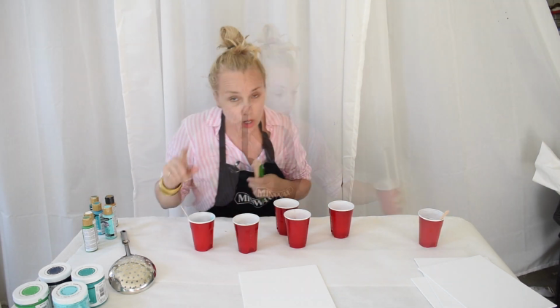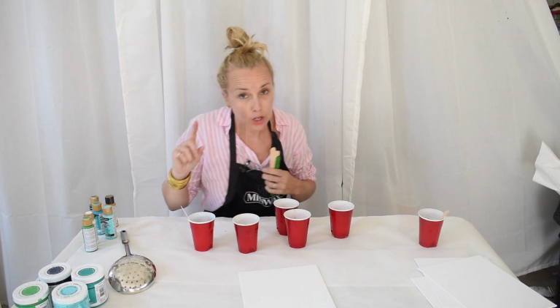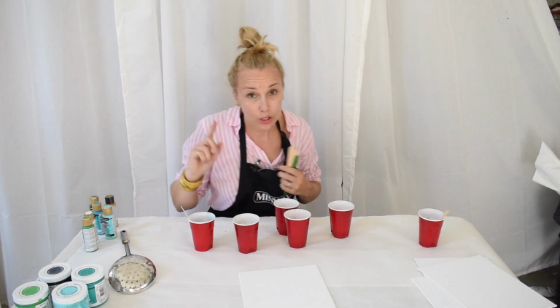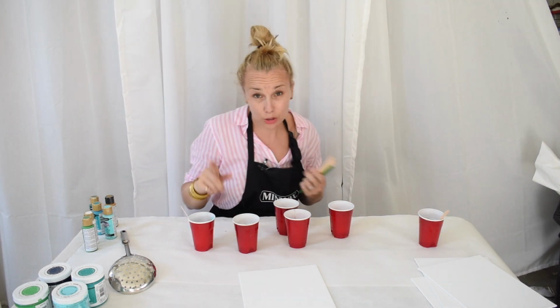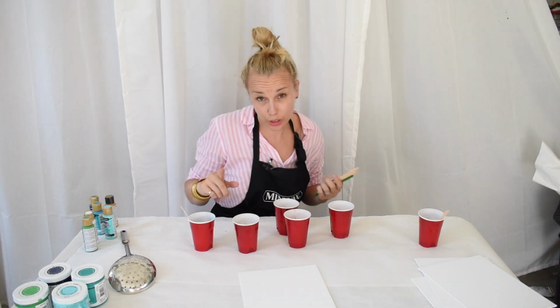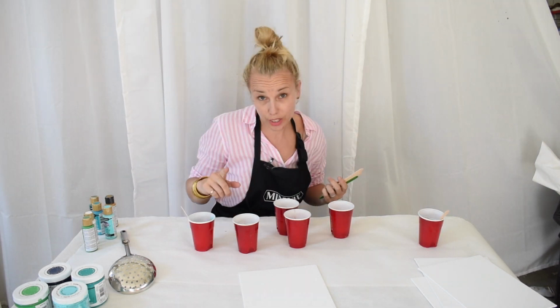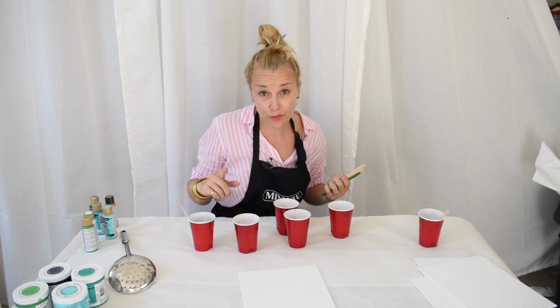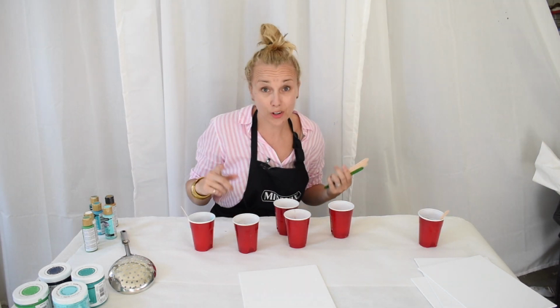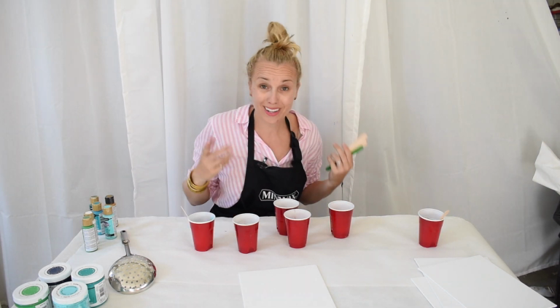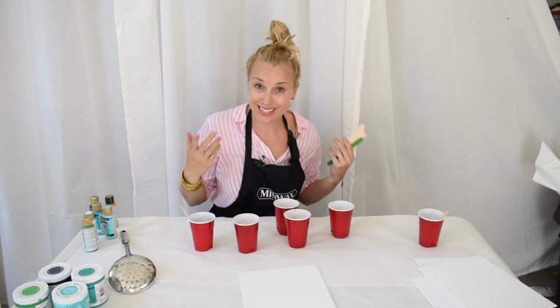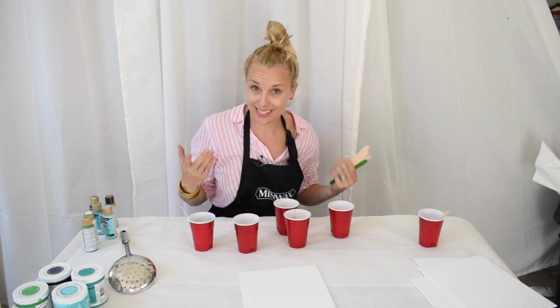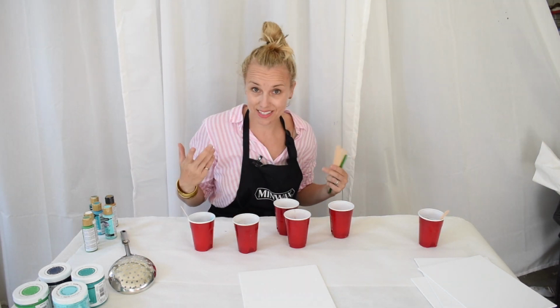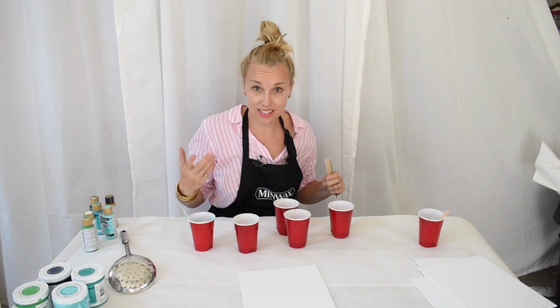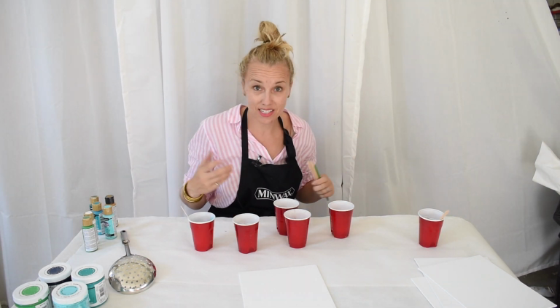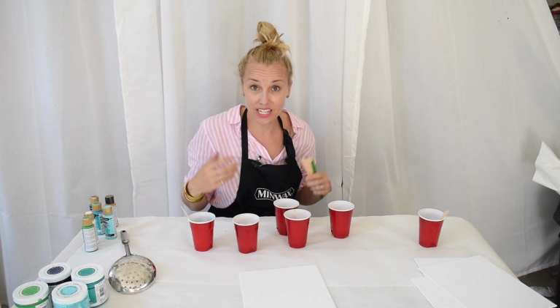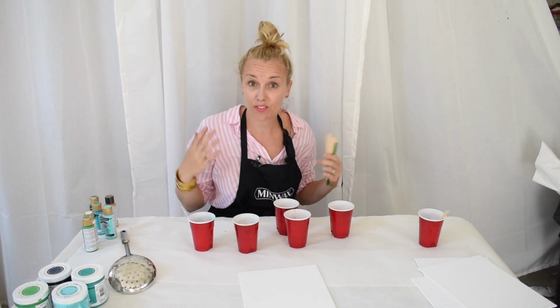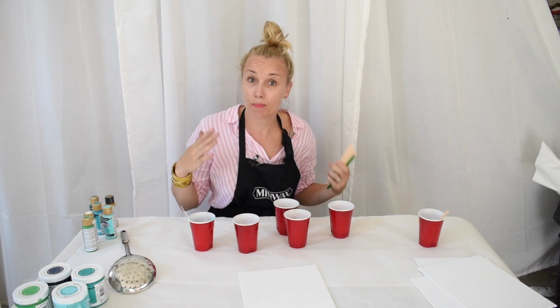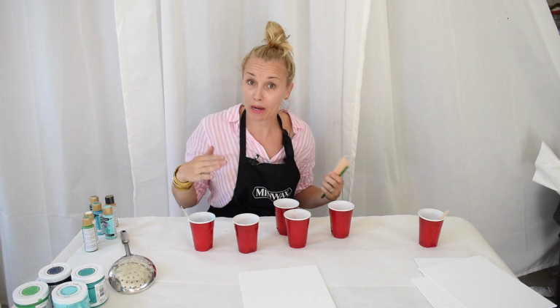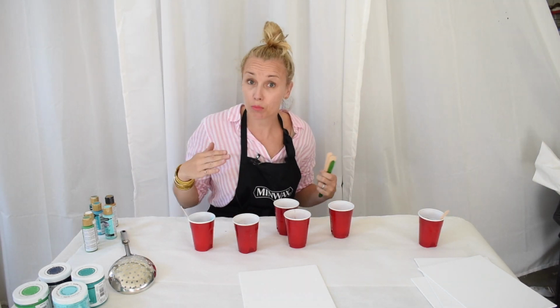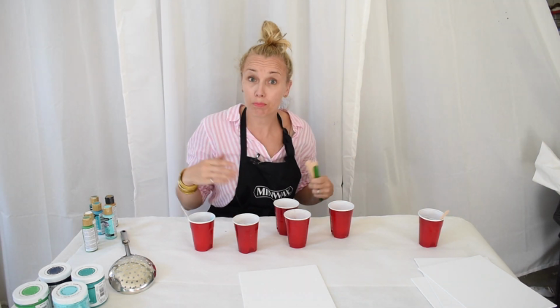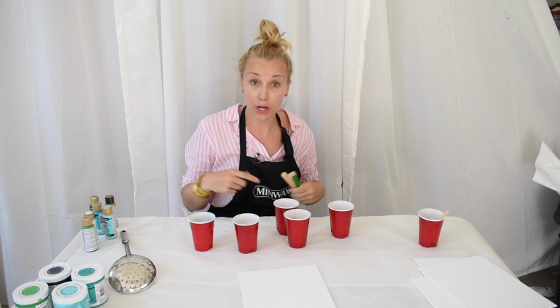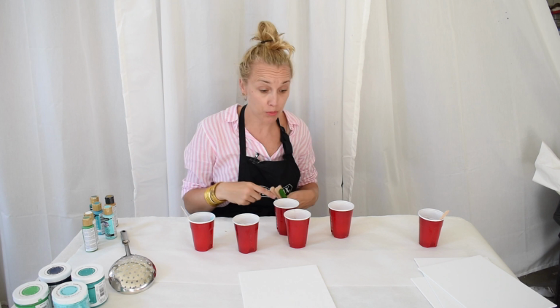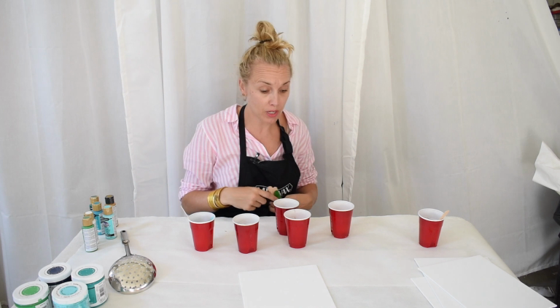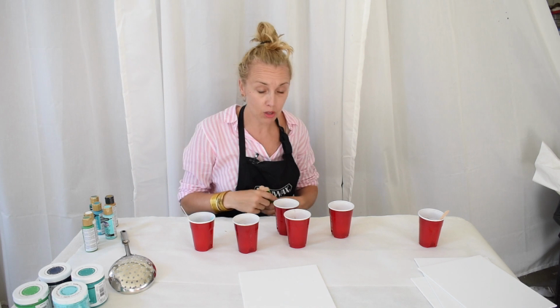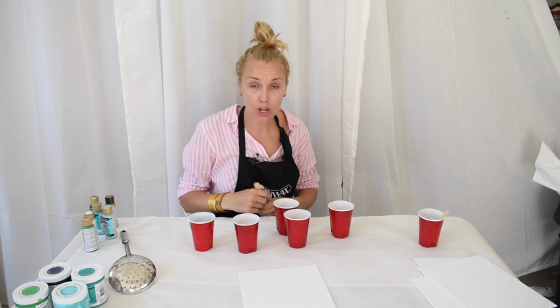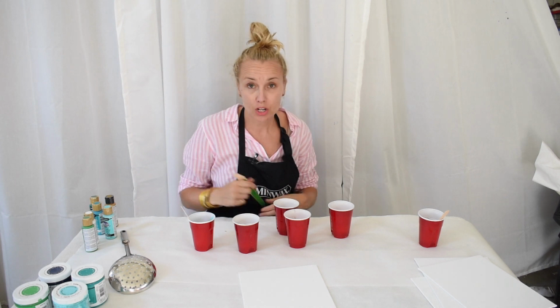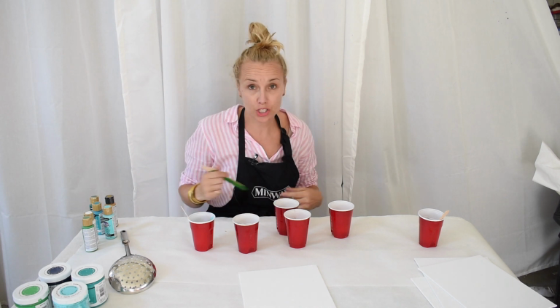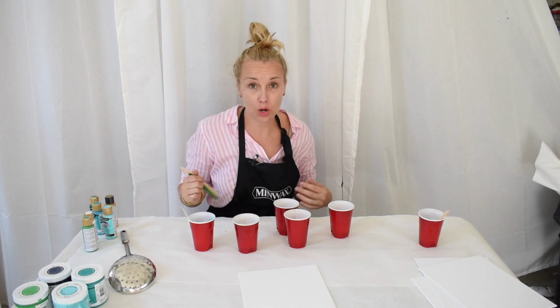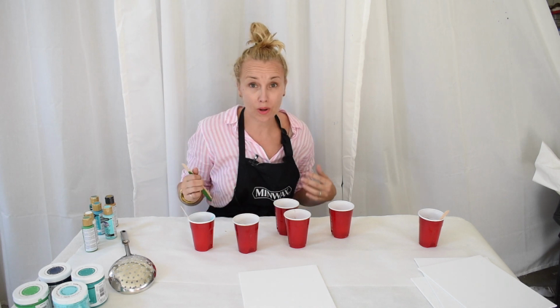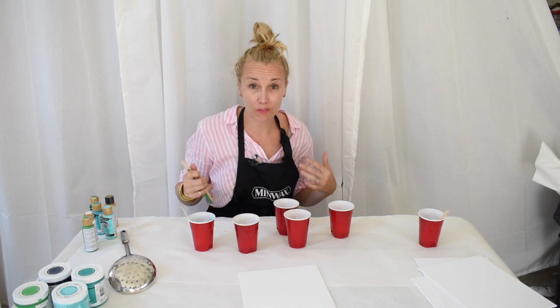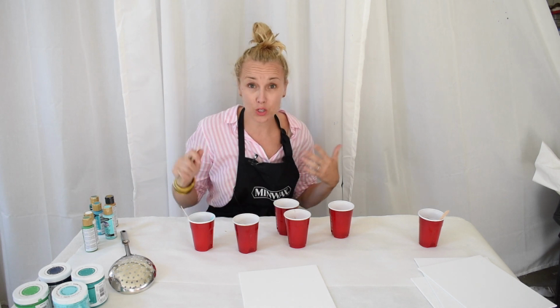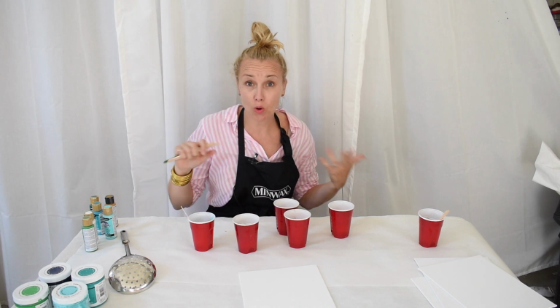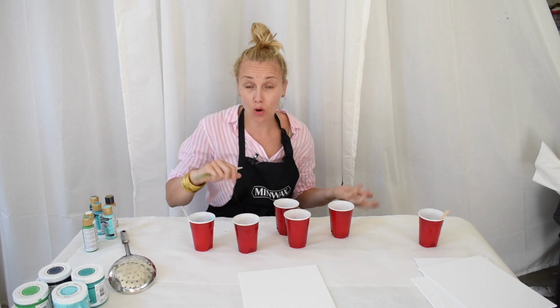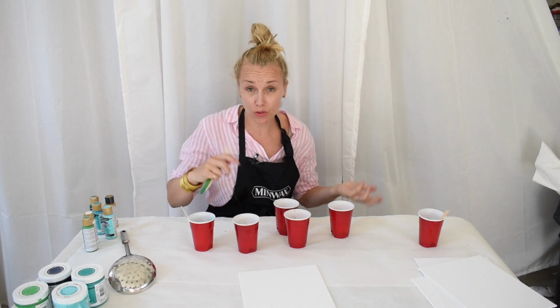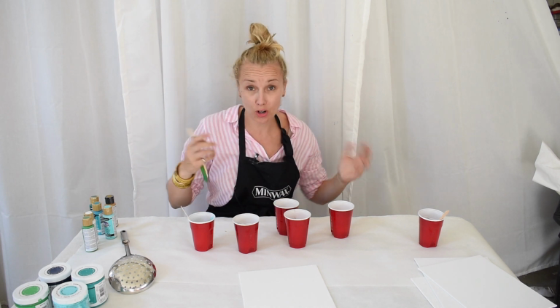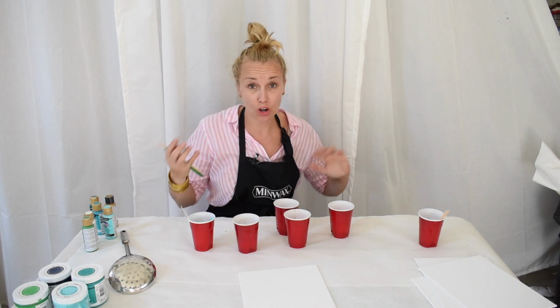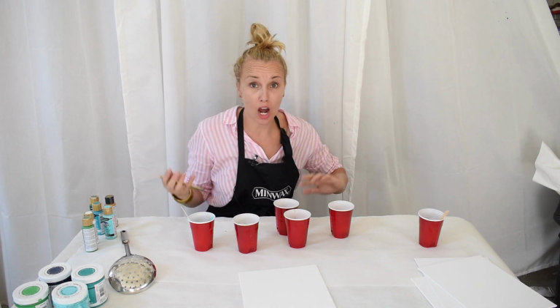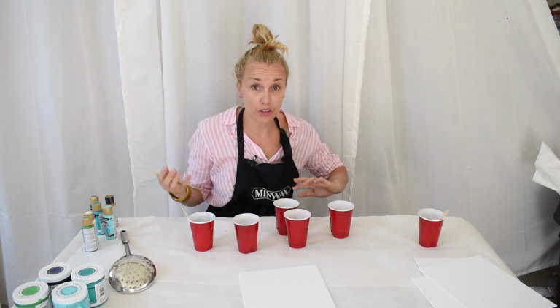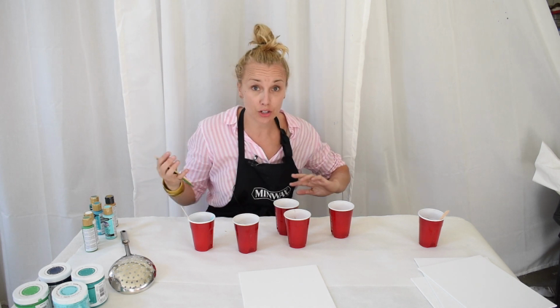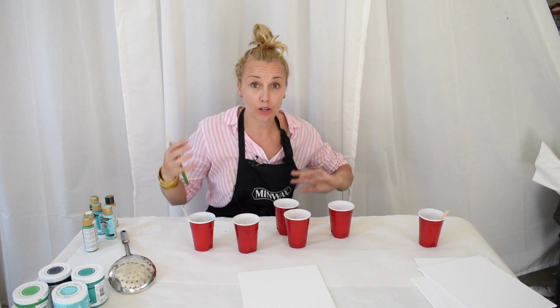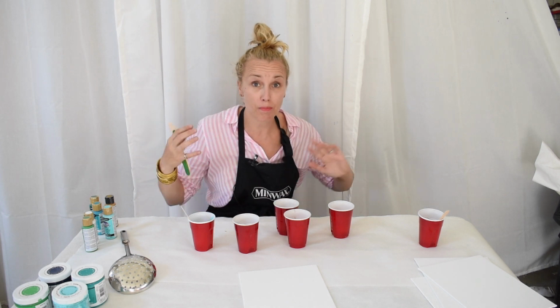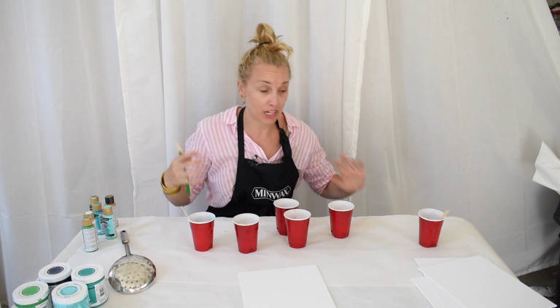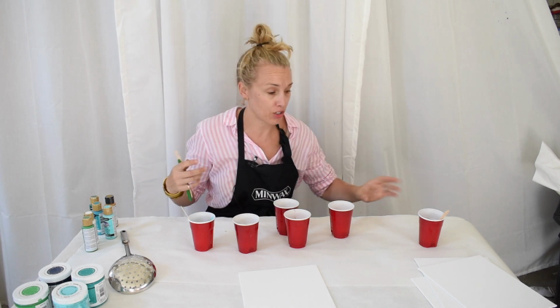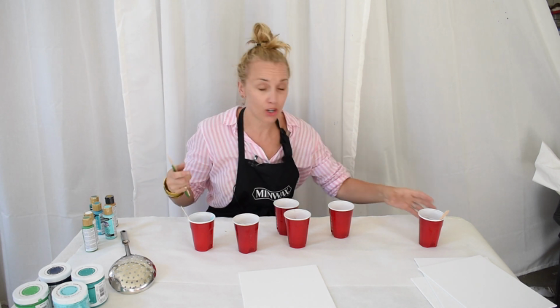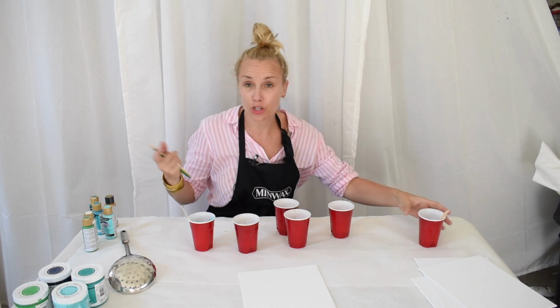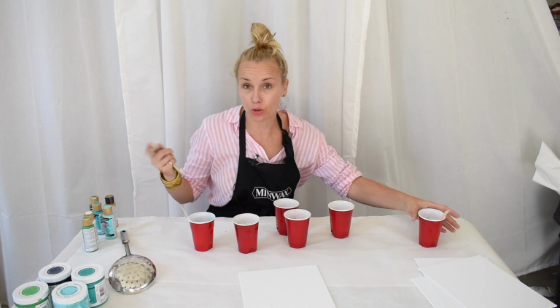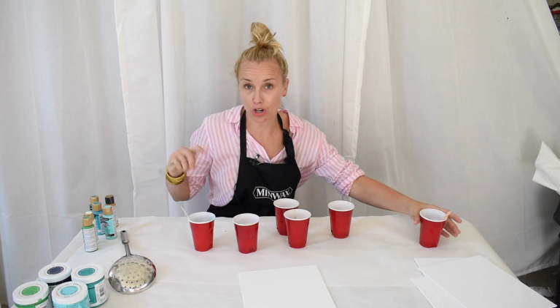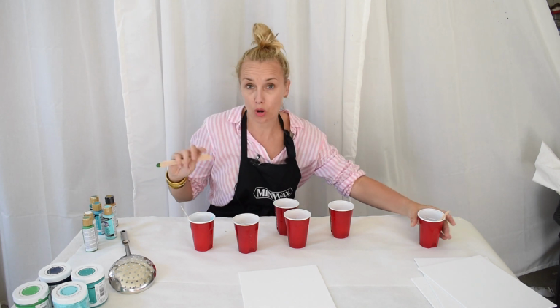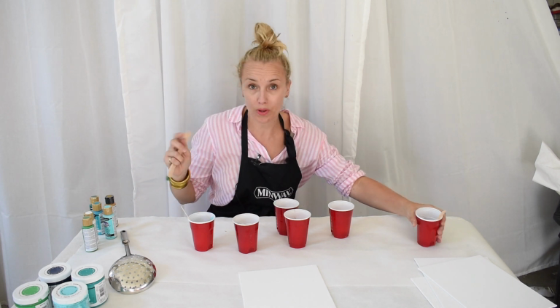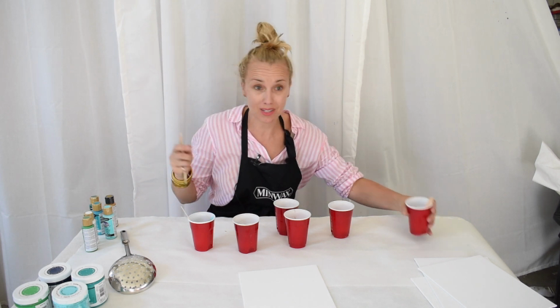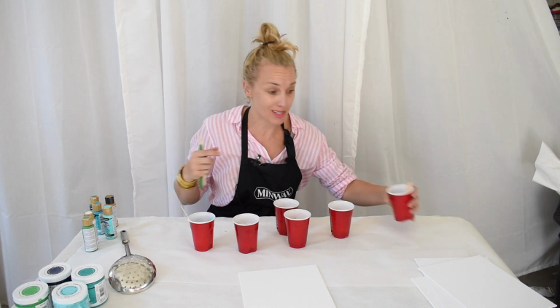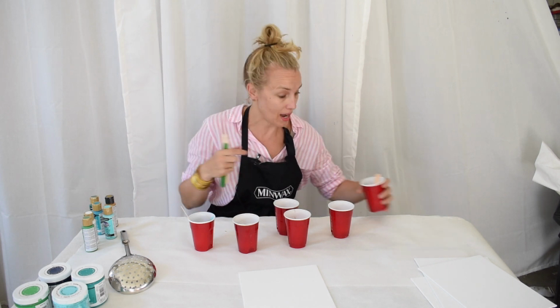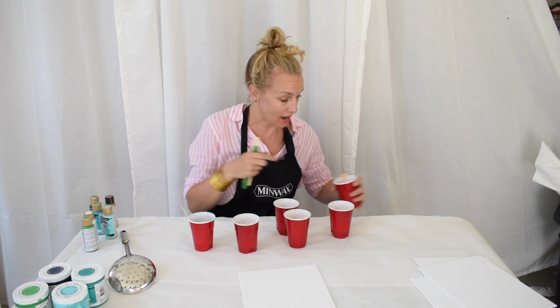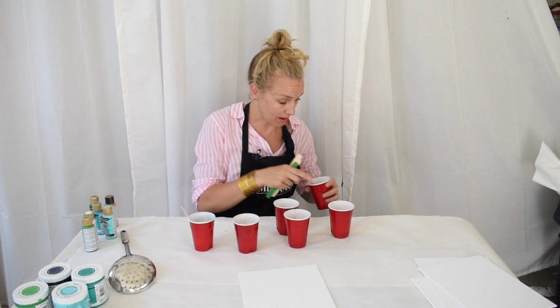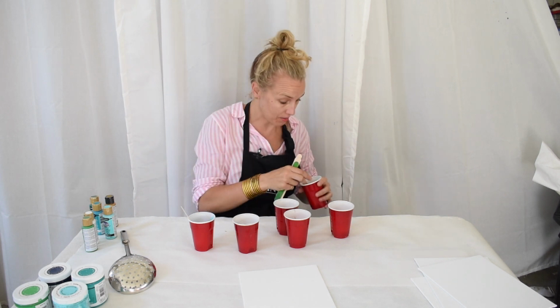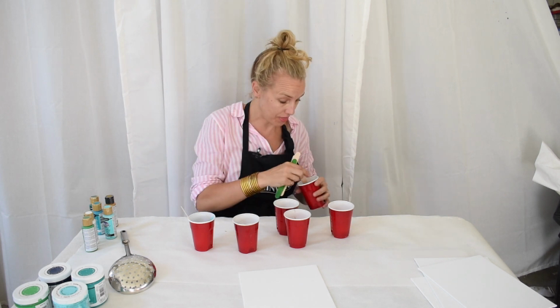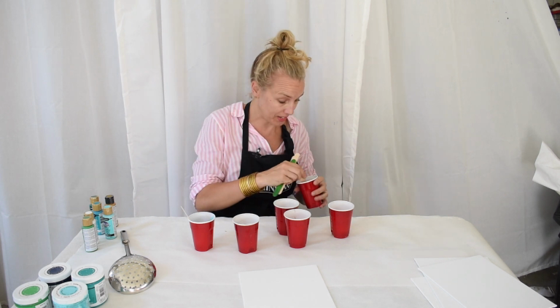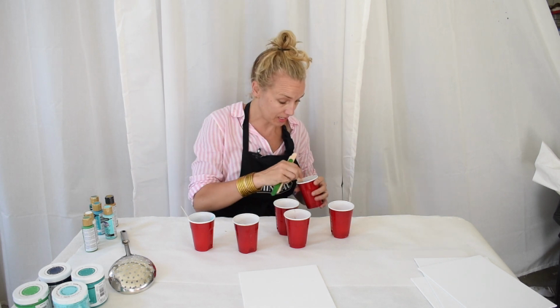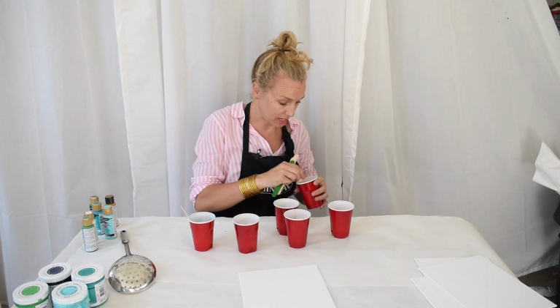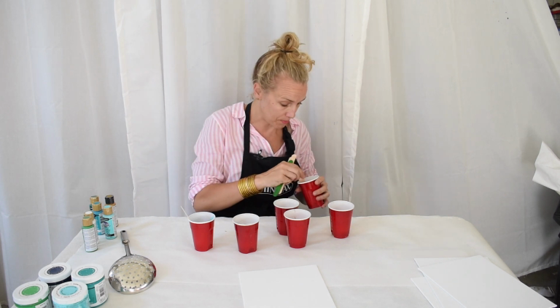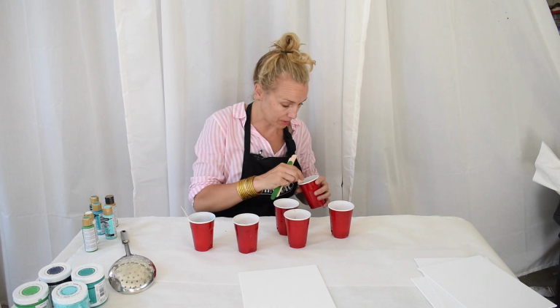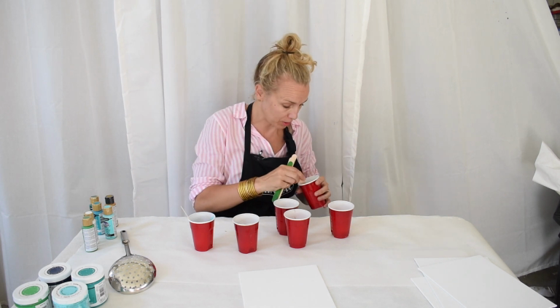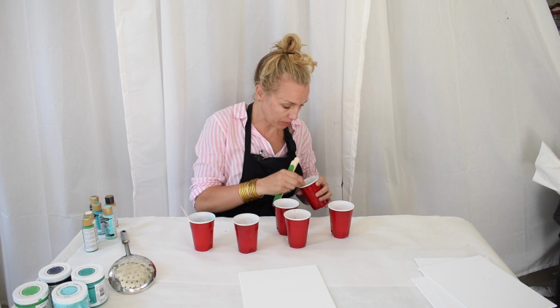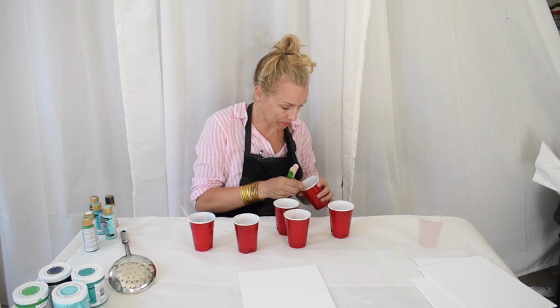You are looking for a consistency of about buttermilk, so if you over- or under-measure you can always thicken it up a little bit.